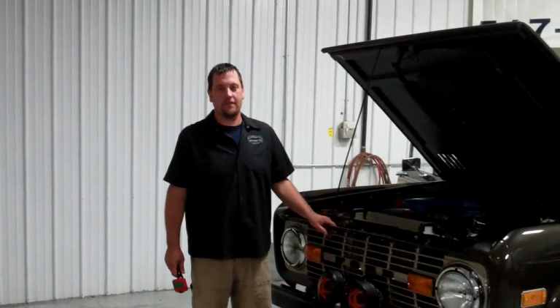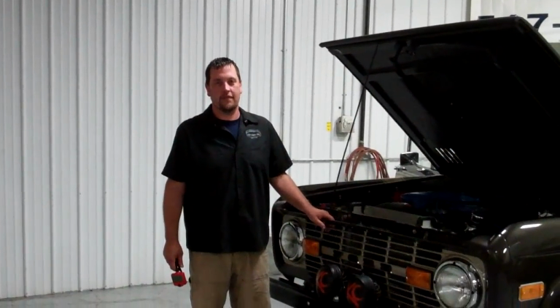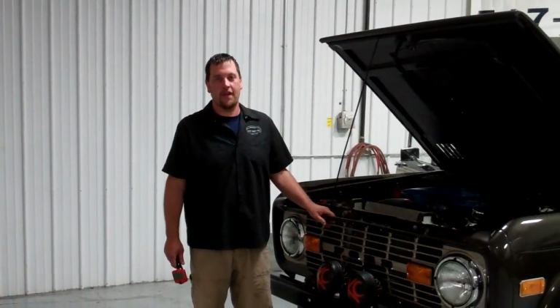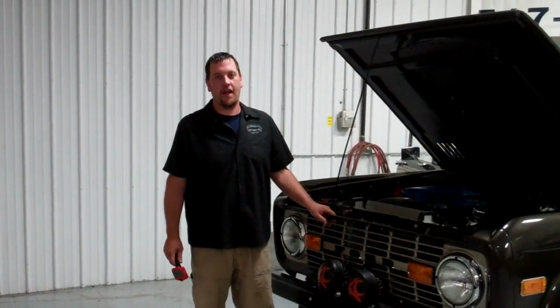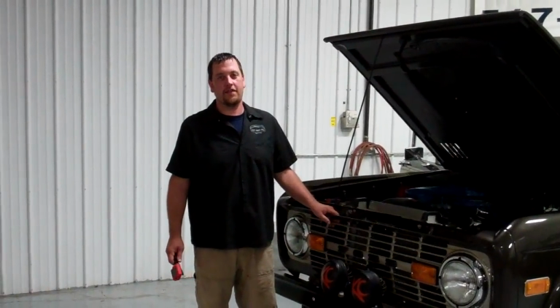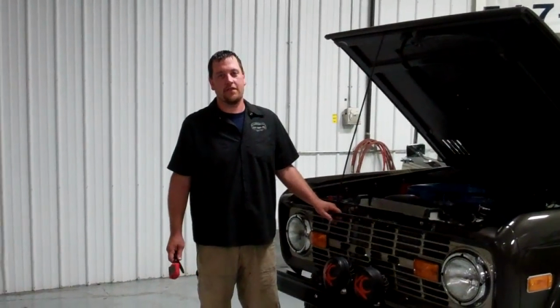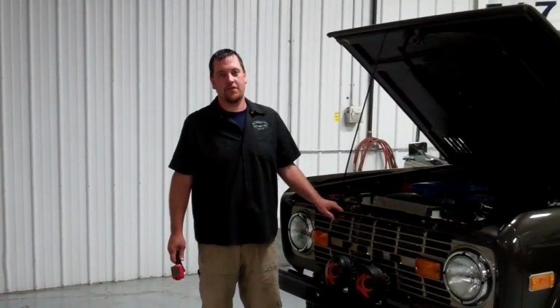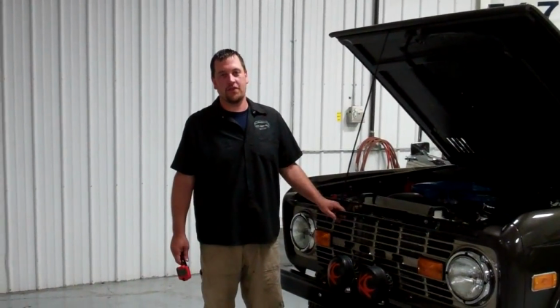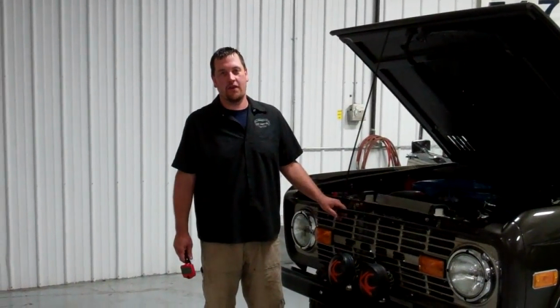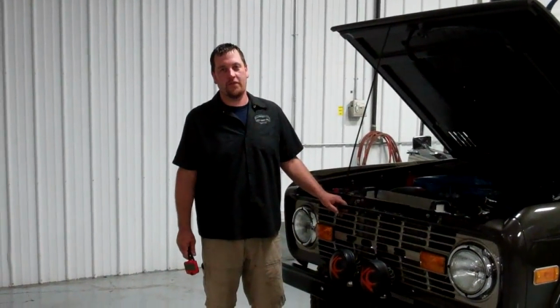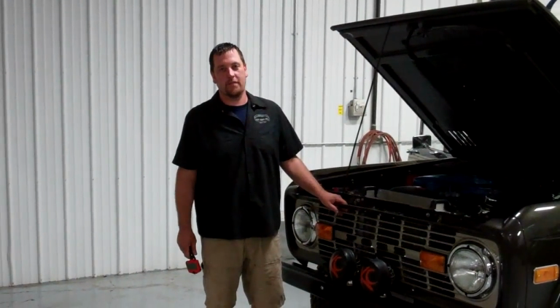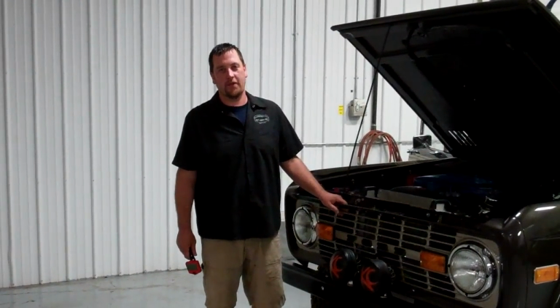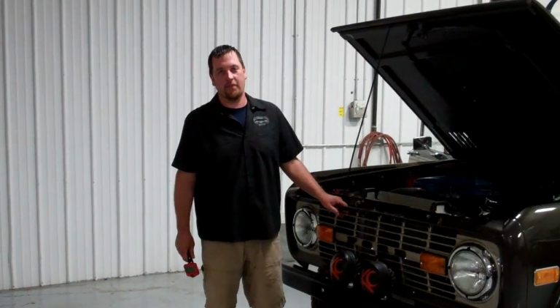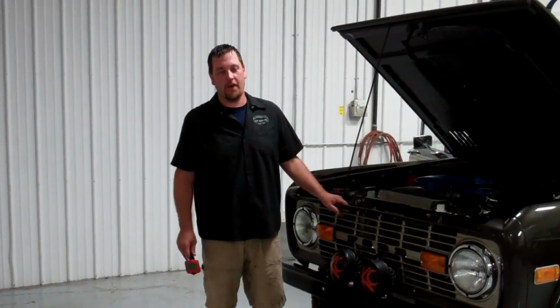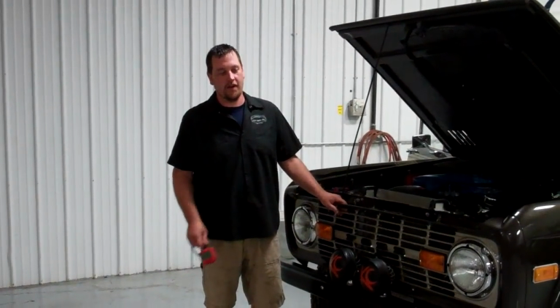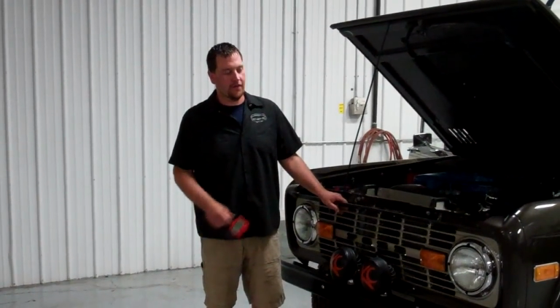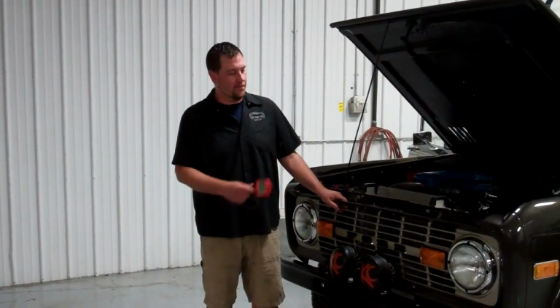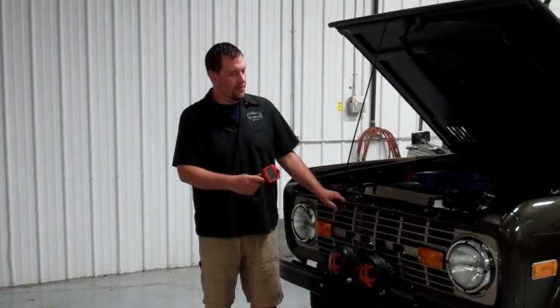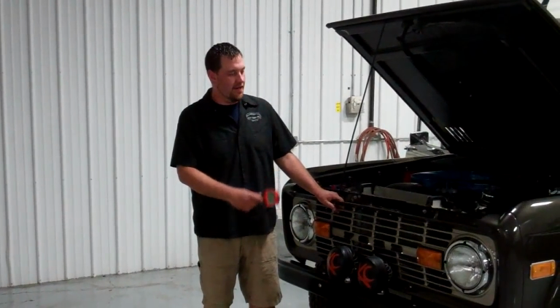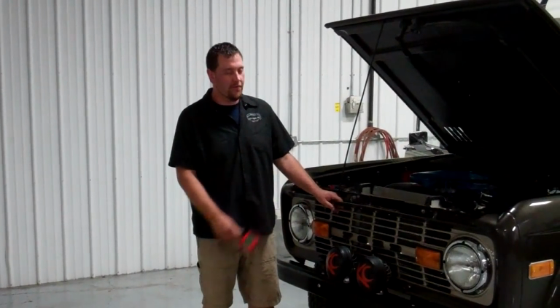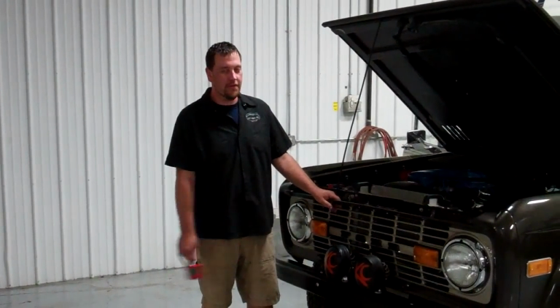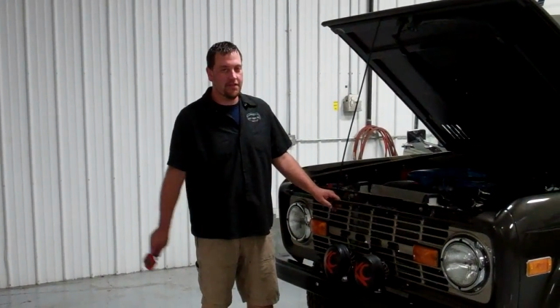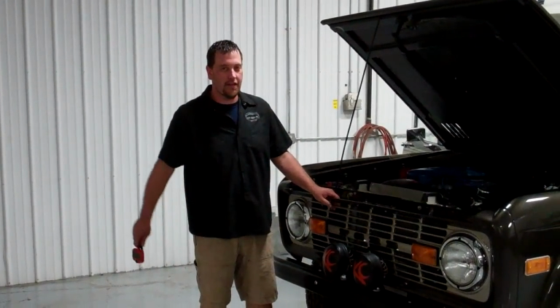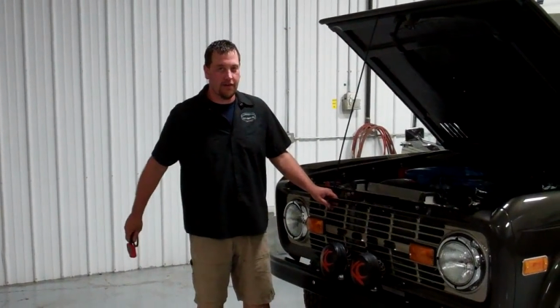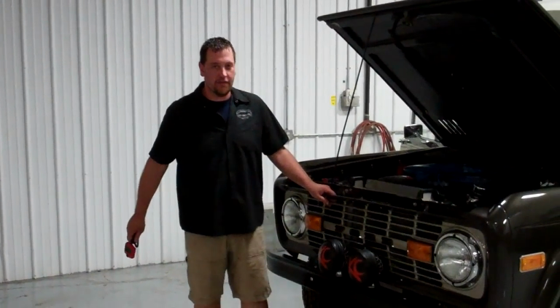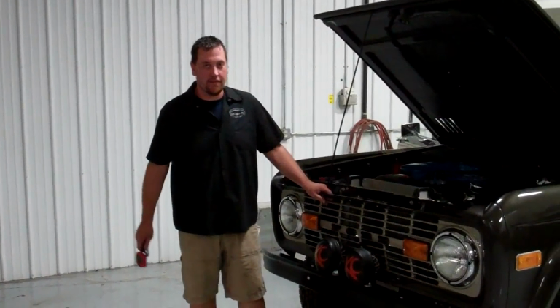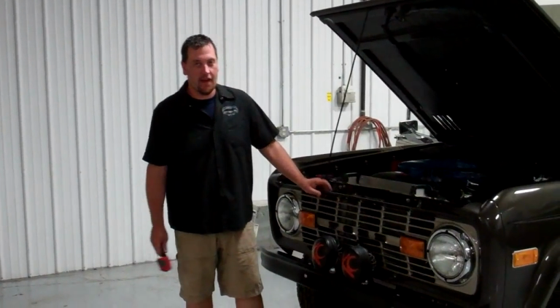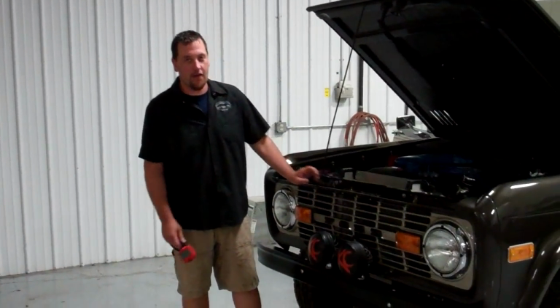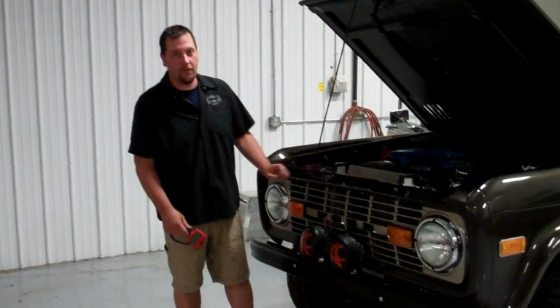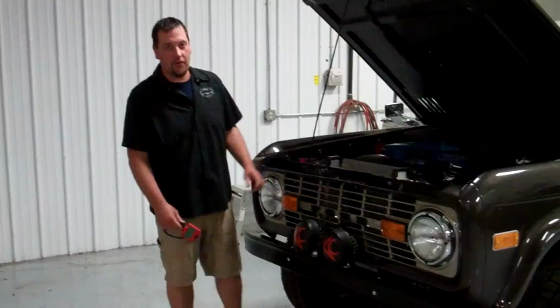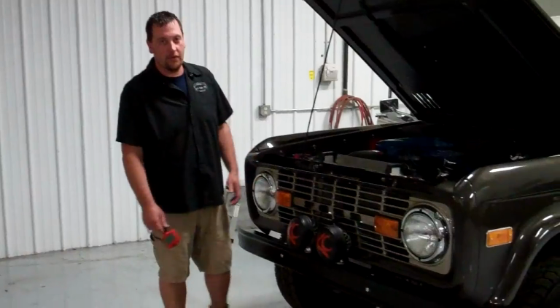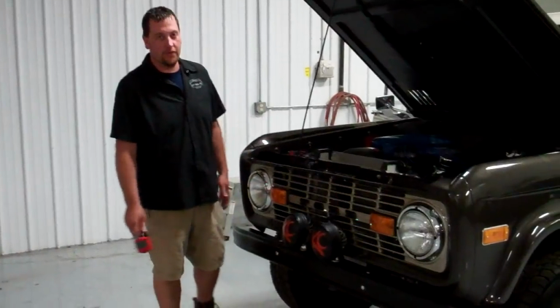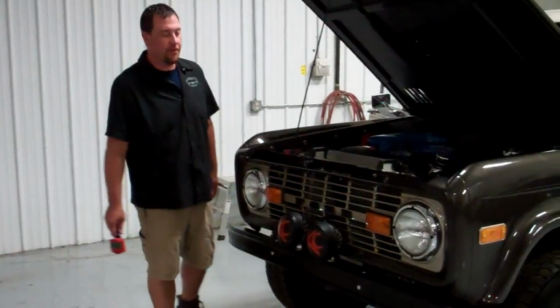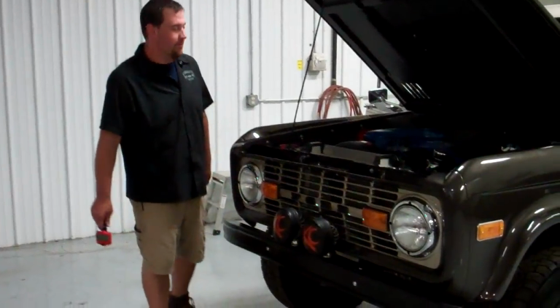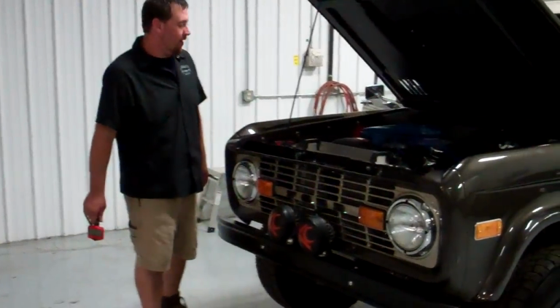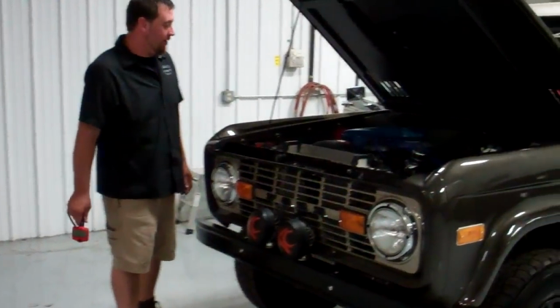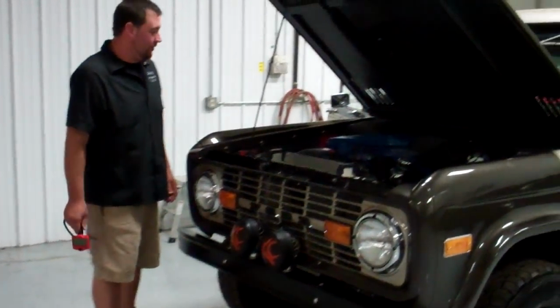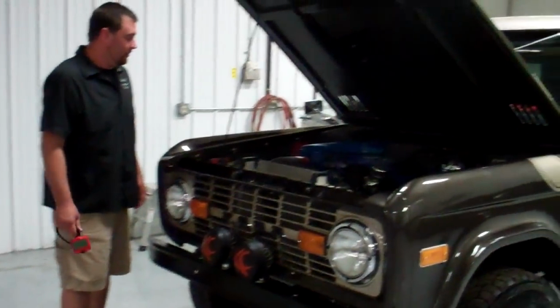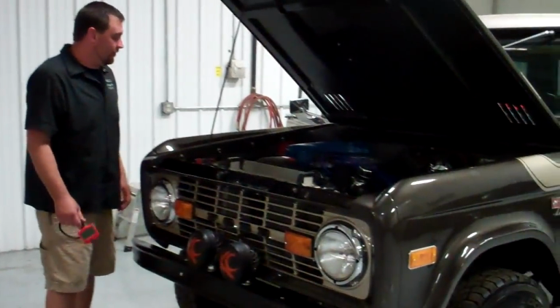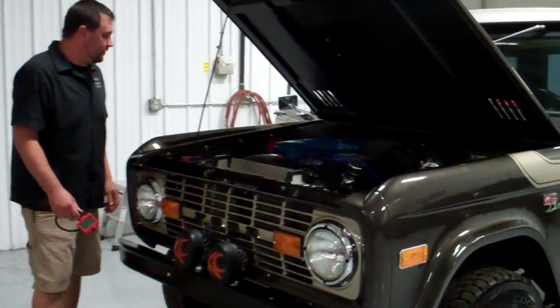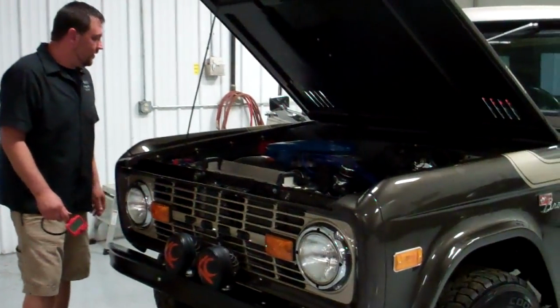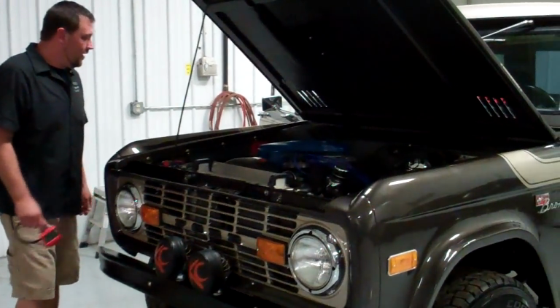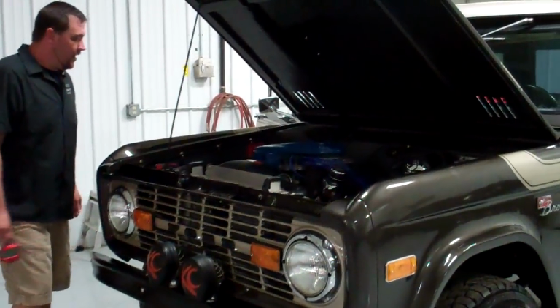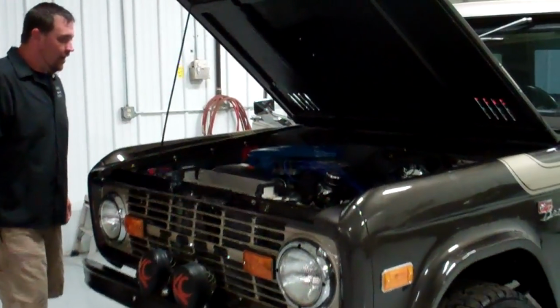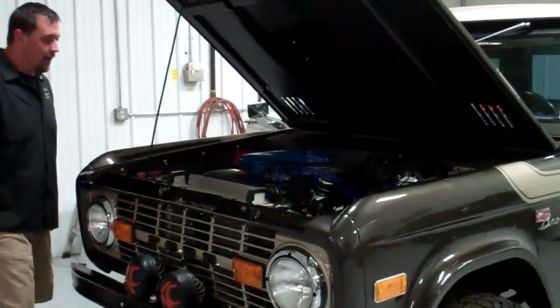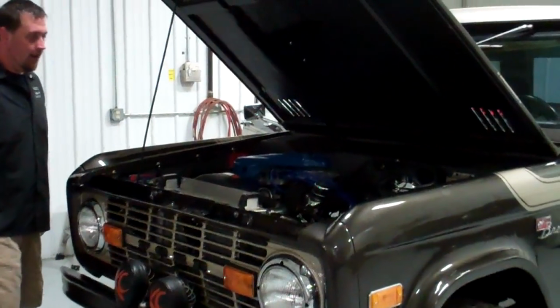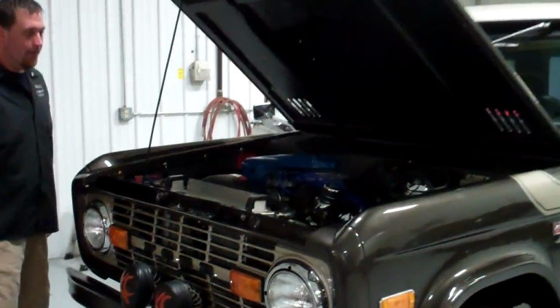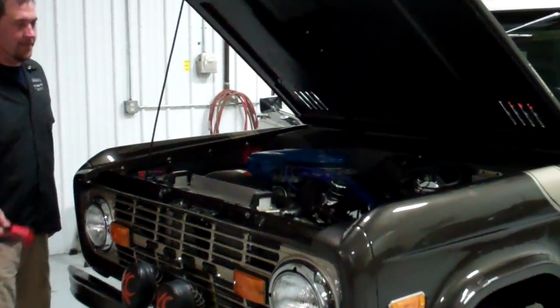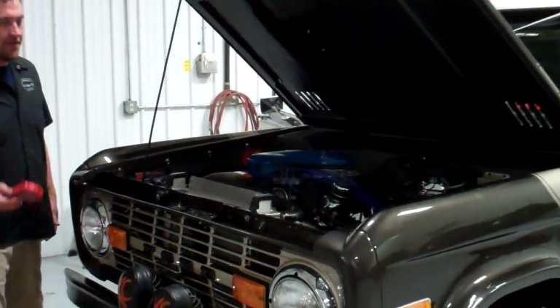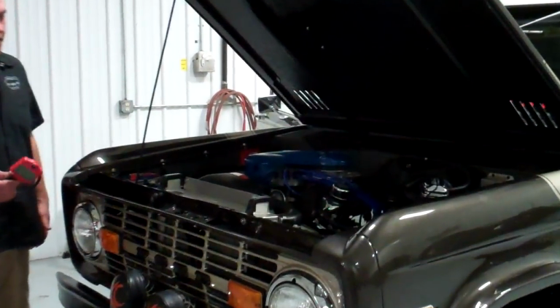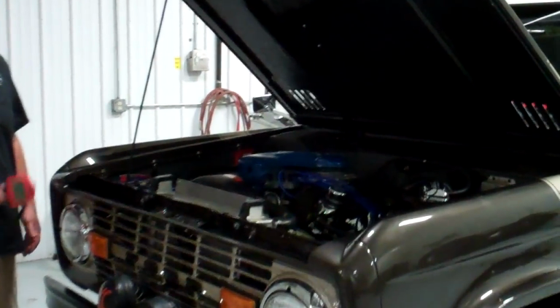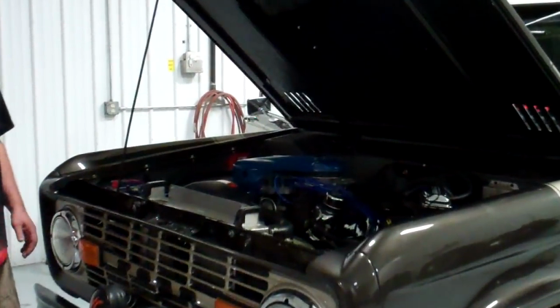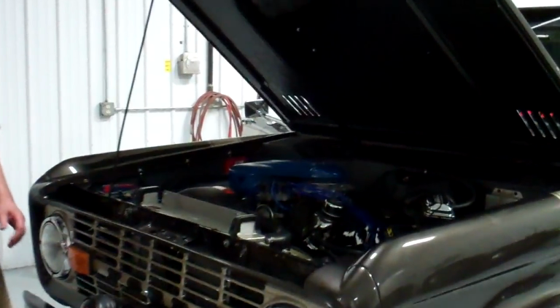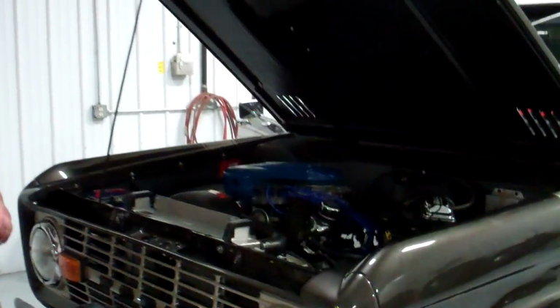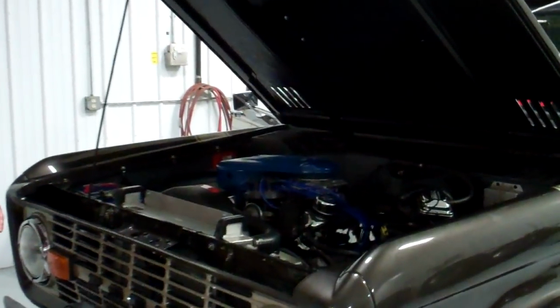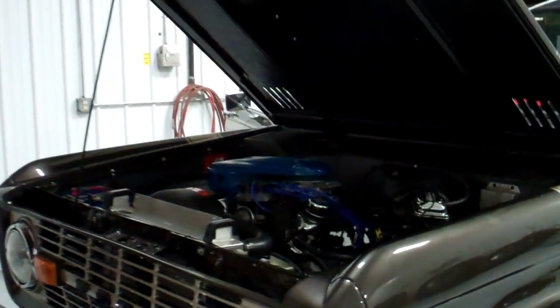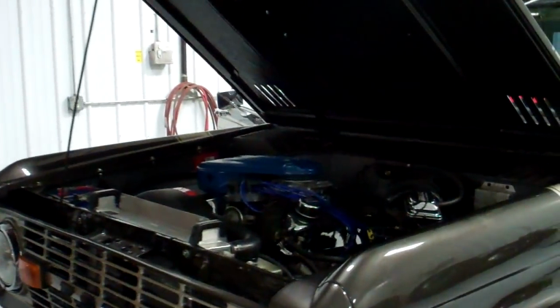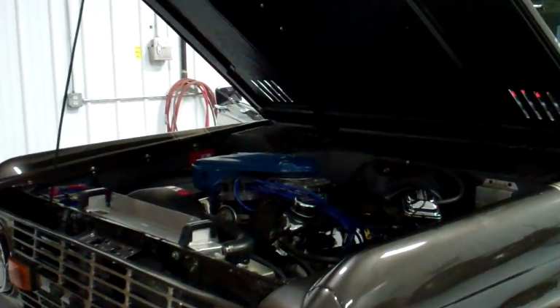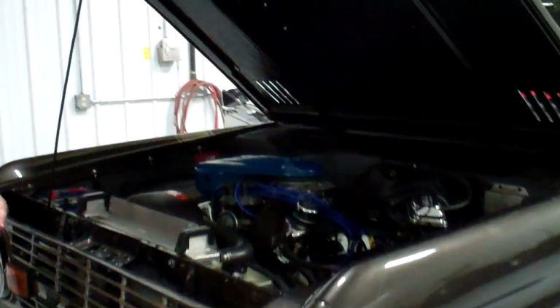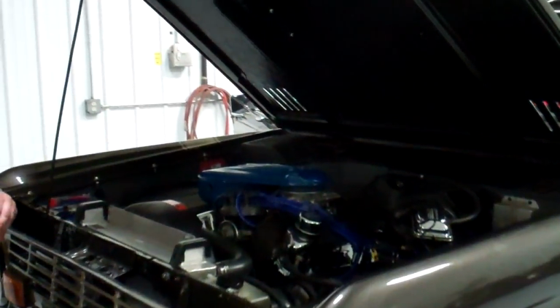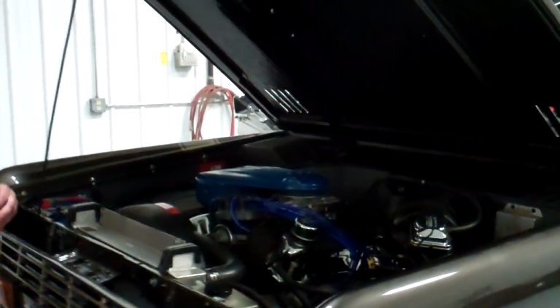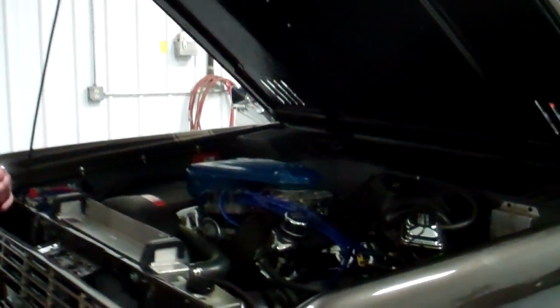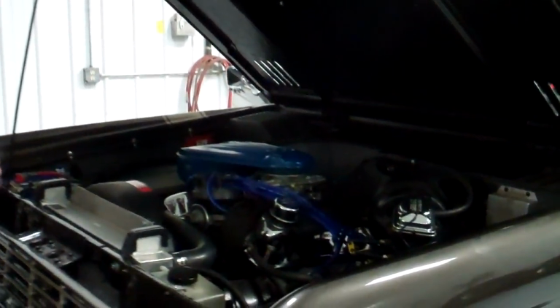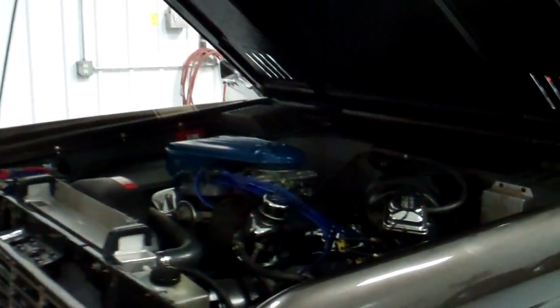Hey, this is Sean from Build a Bronco. Today we're going to check out the 5L Cool. I just want to show you a few things.